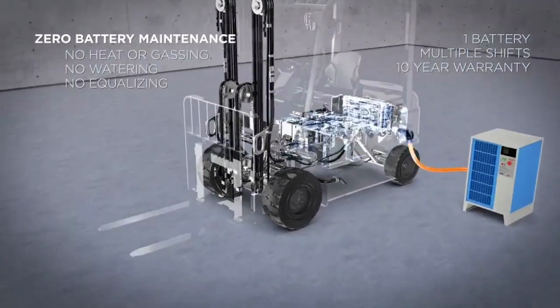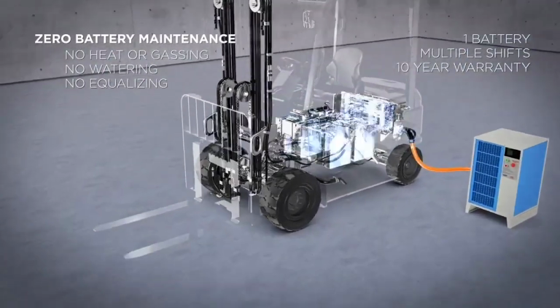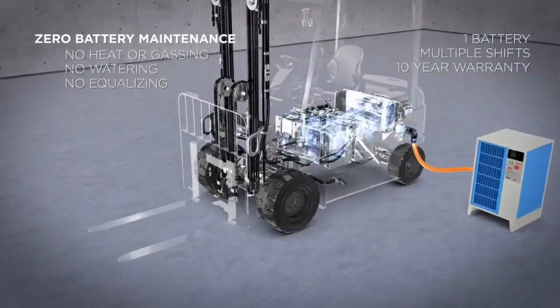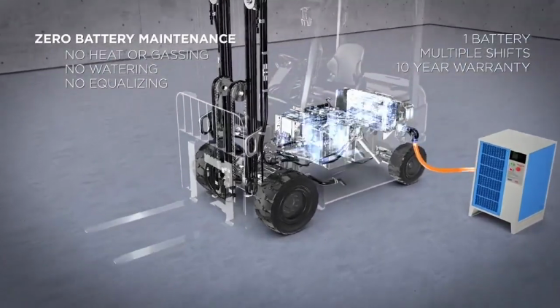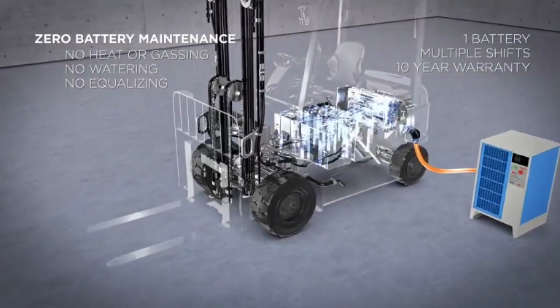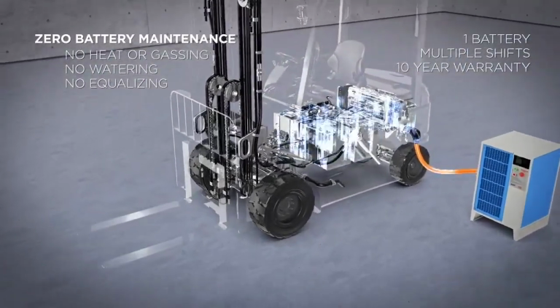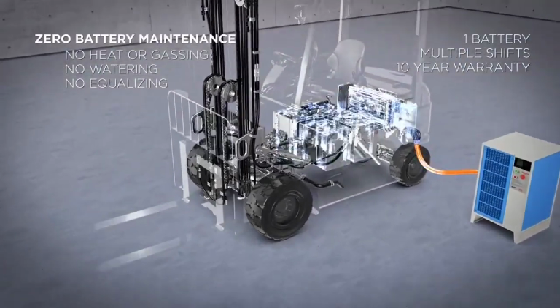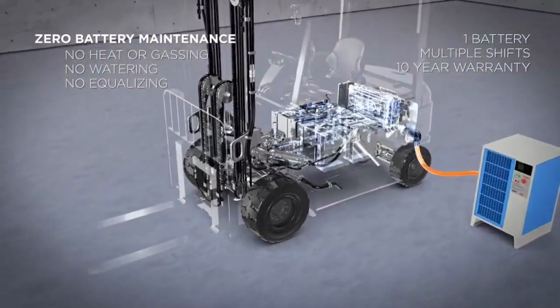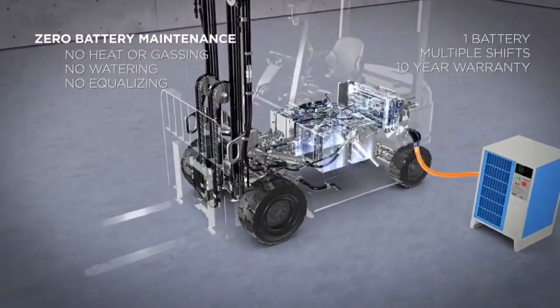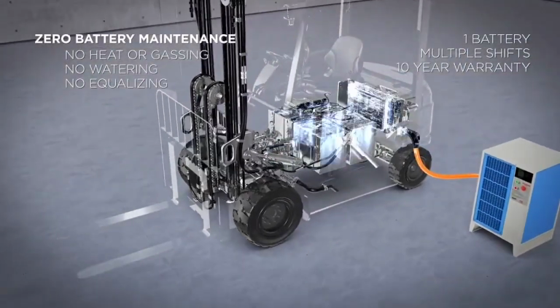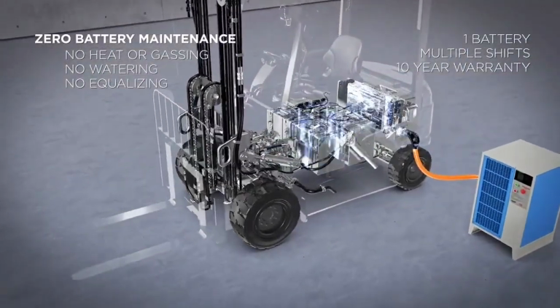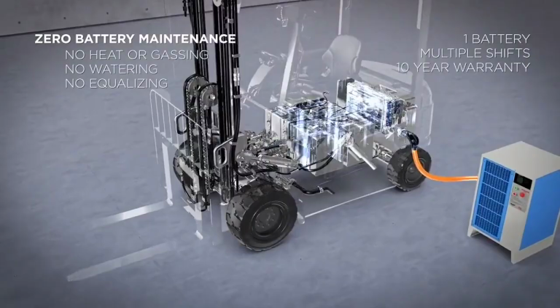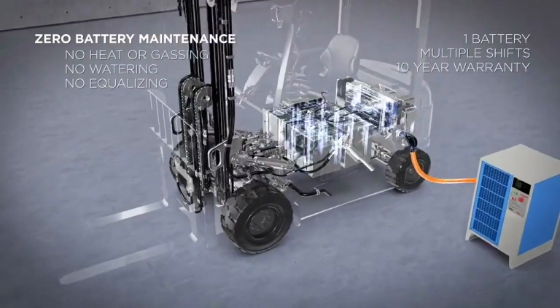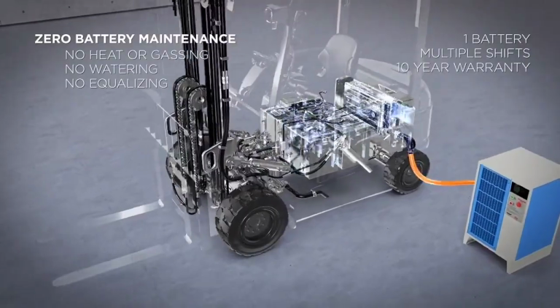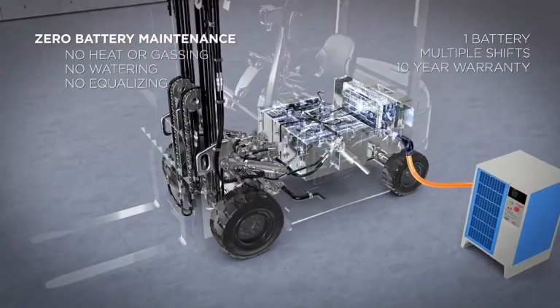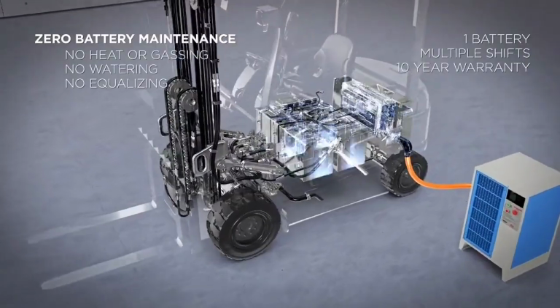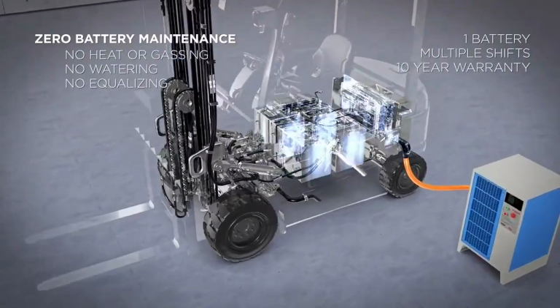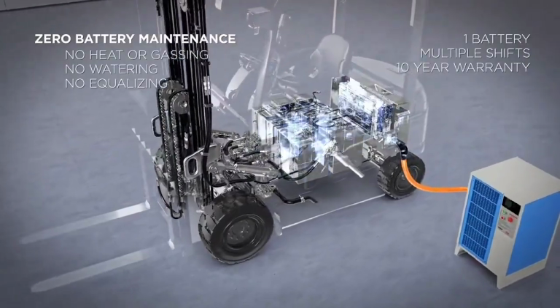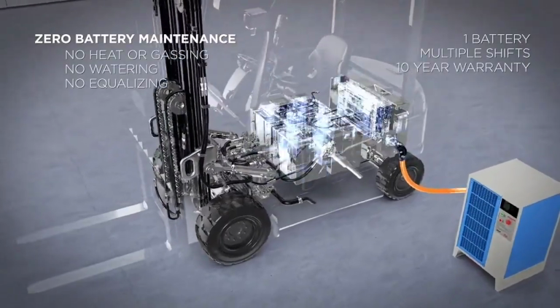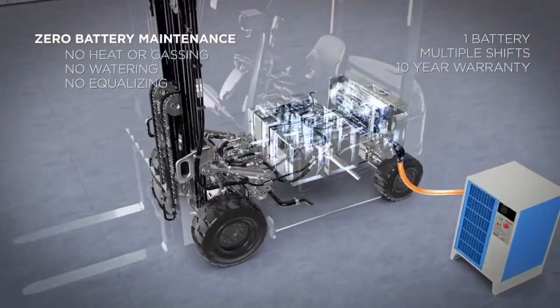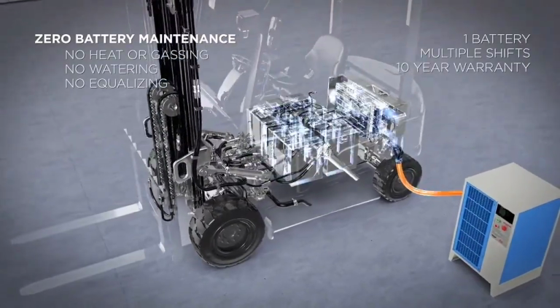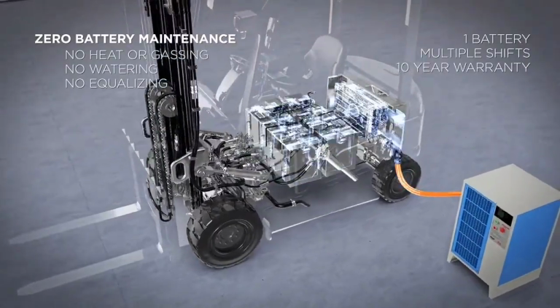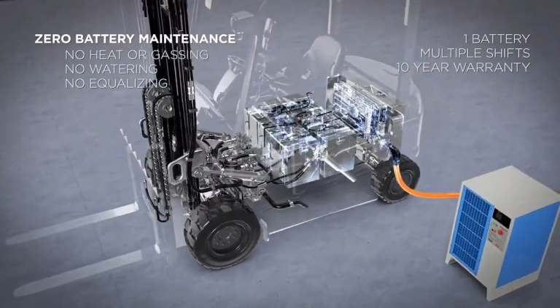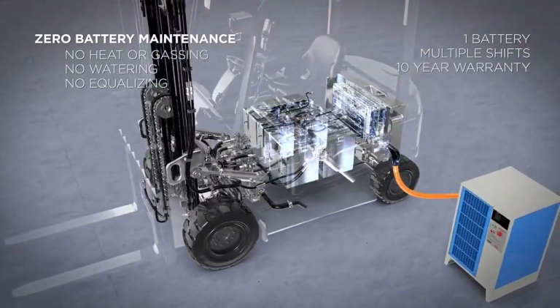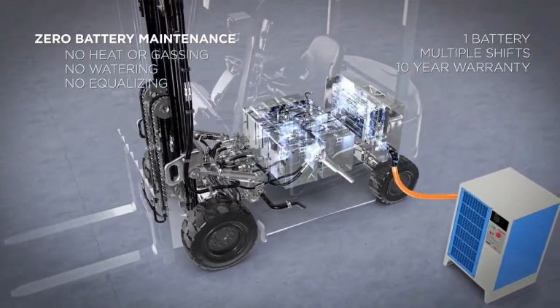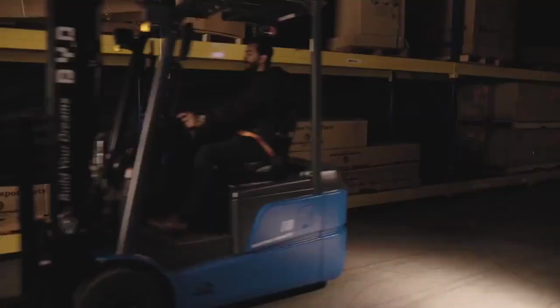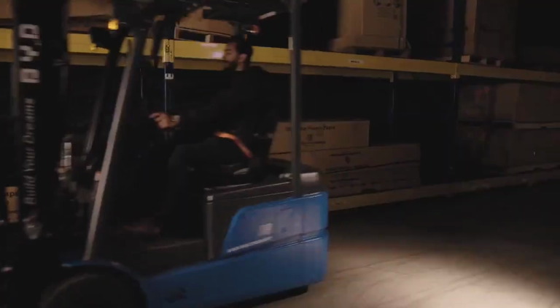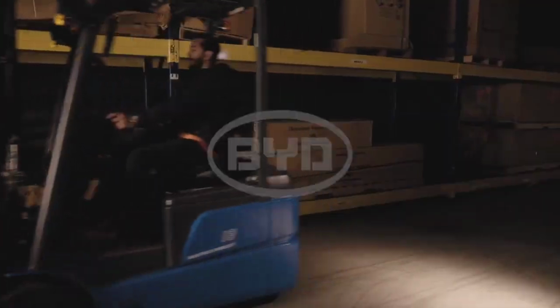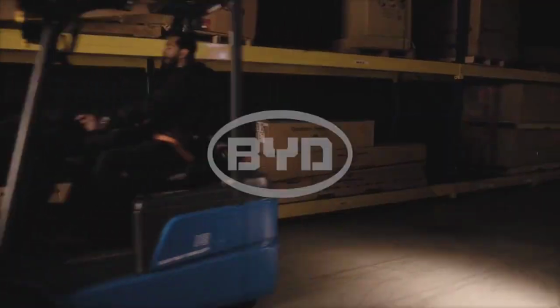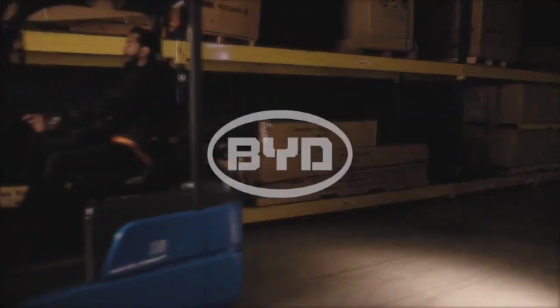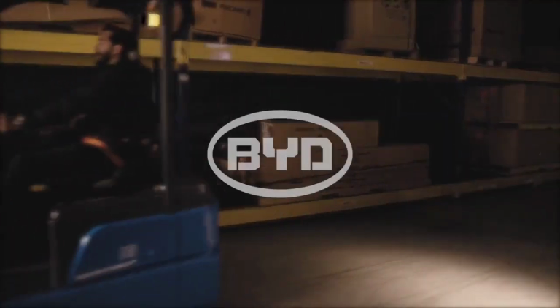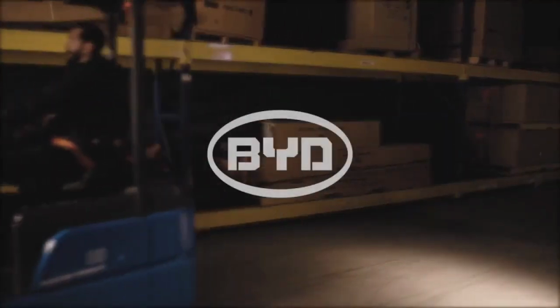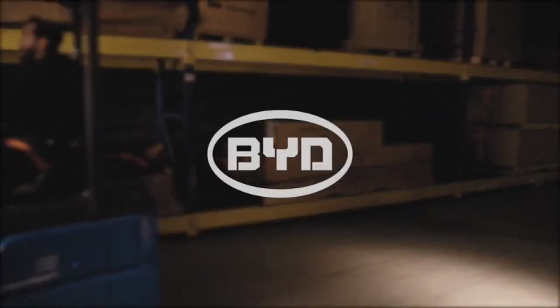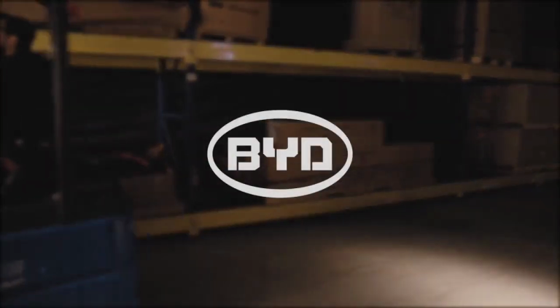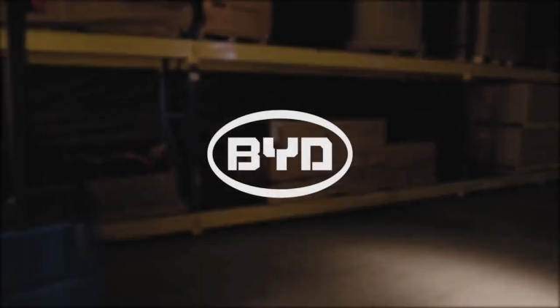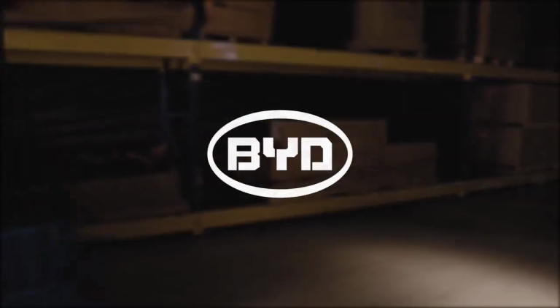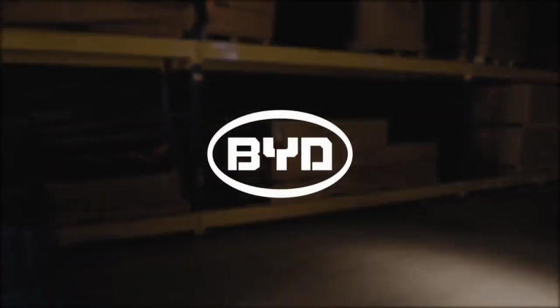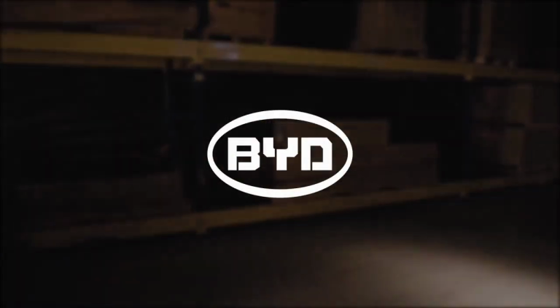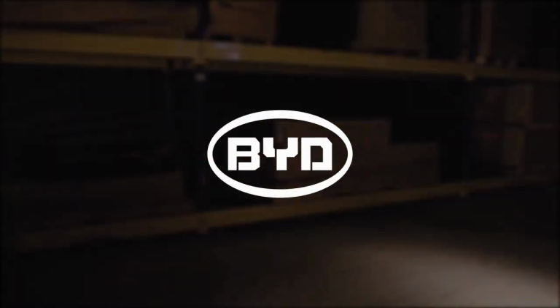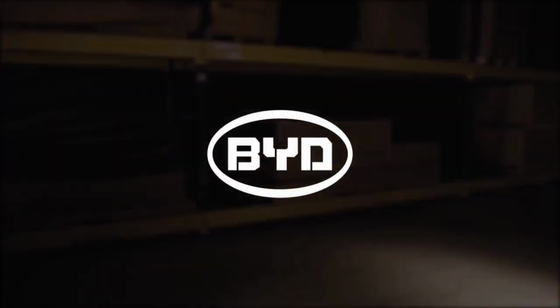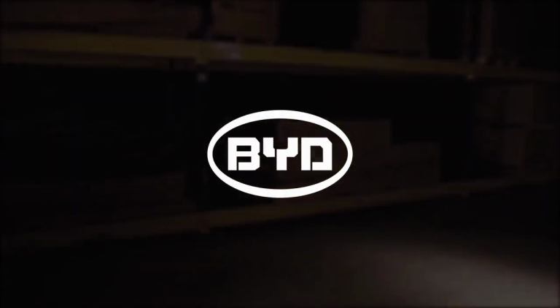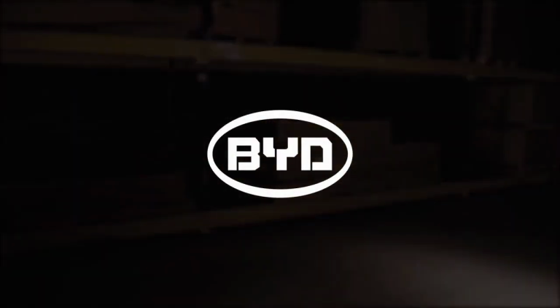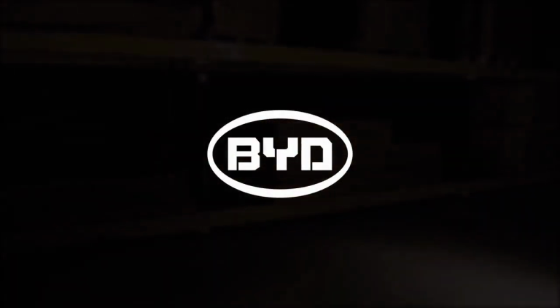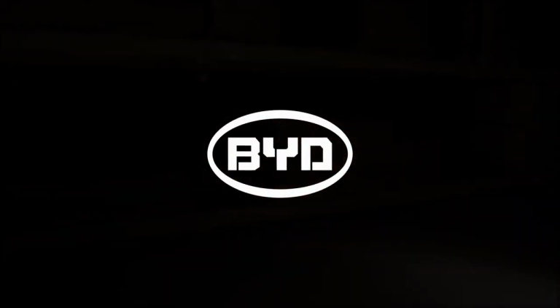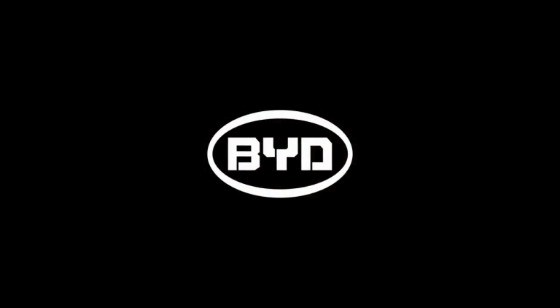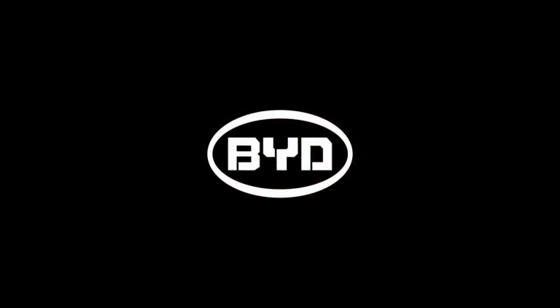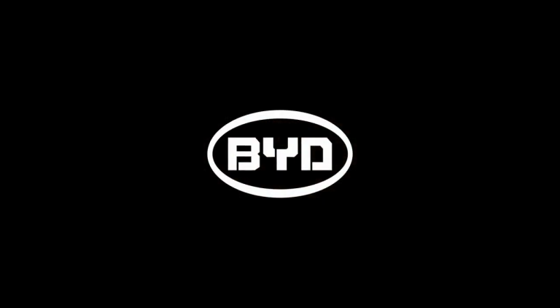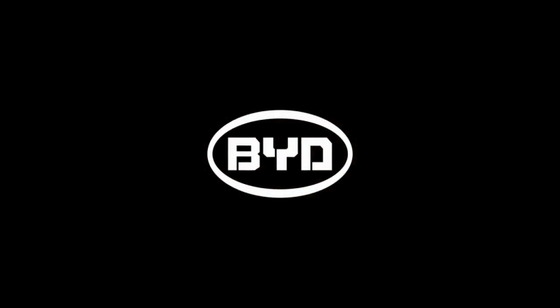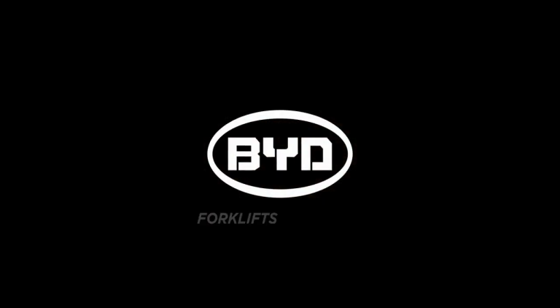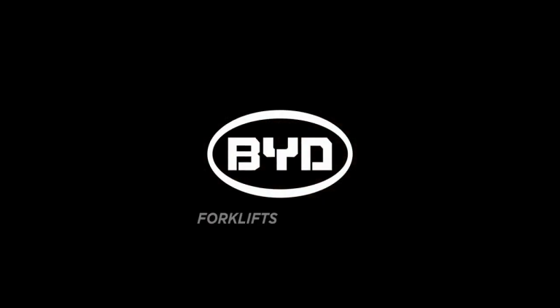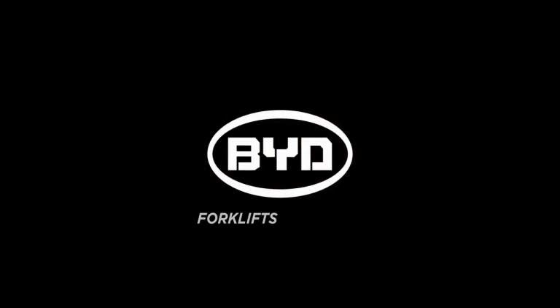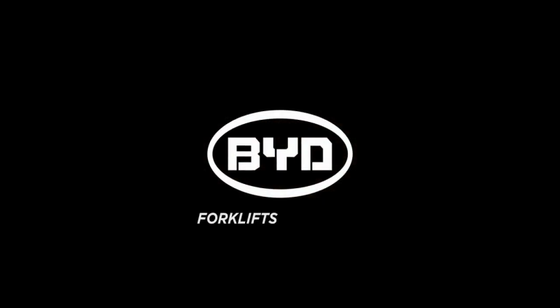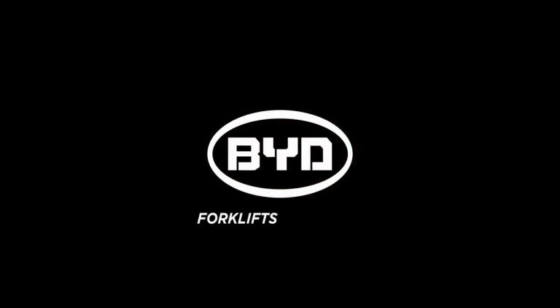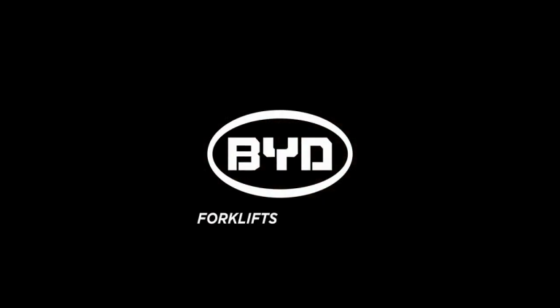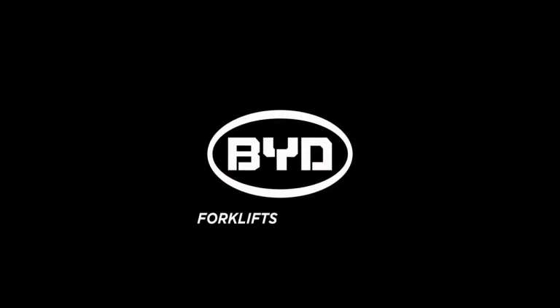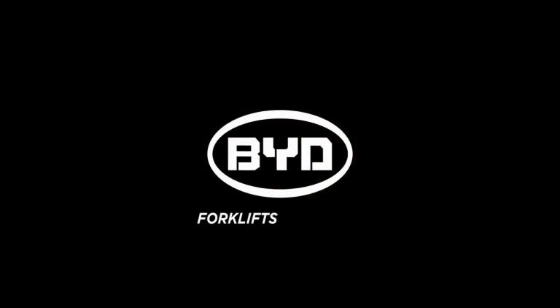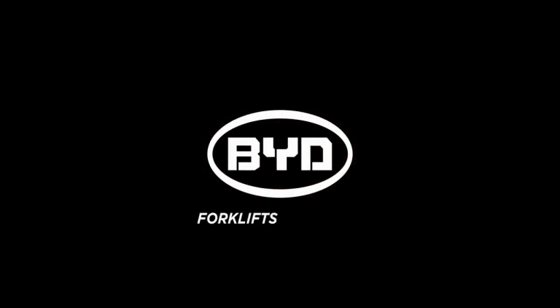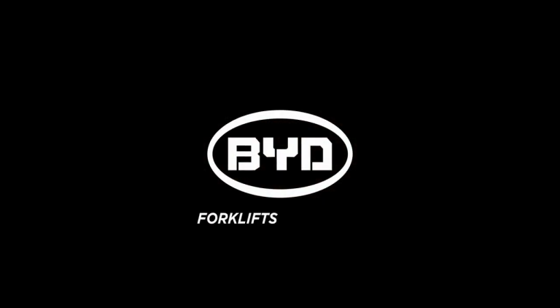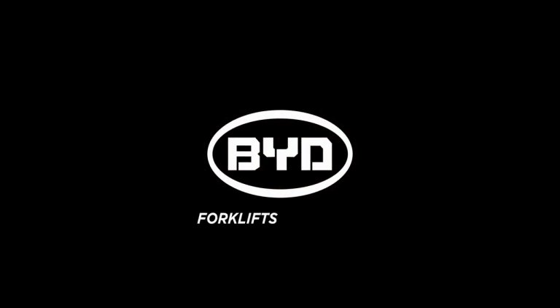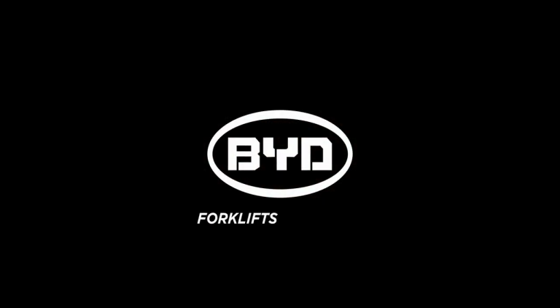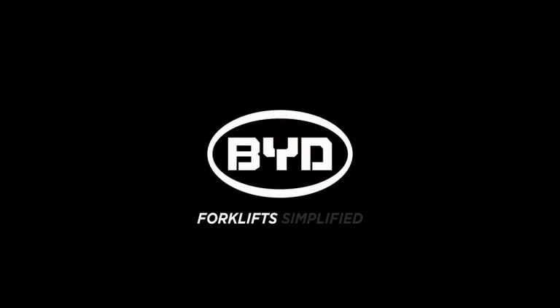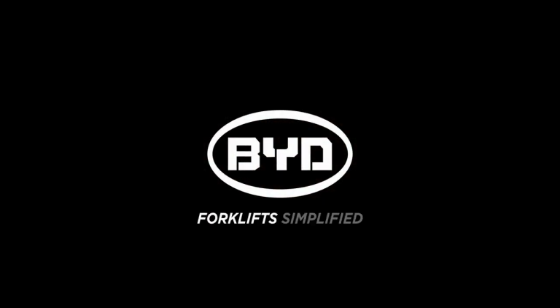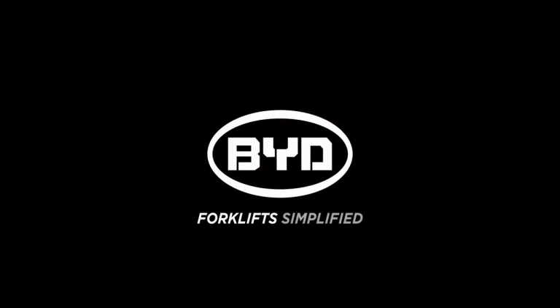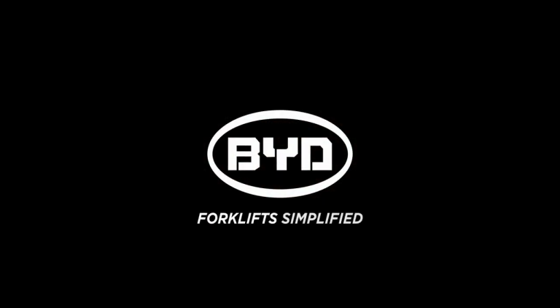New technologies inspire new ideas. BYD forklifts simplify.